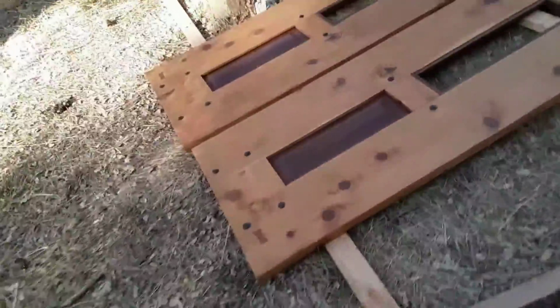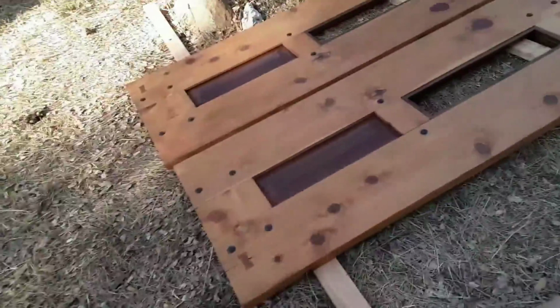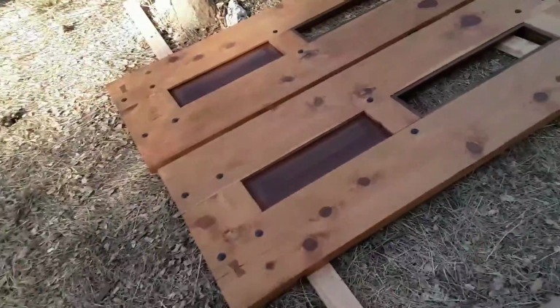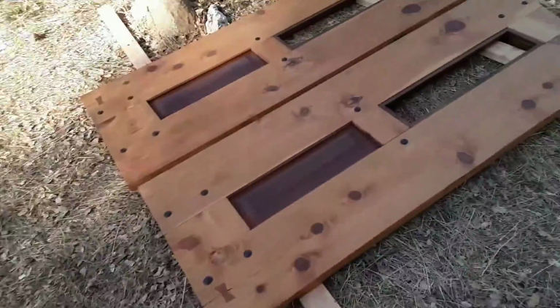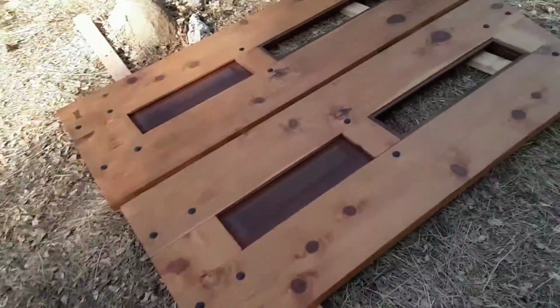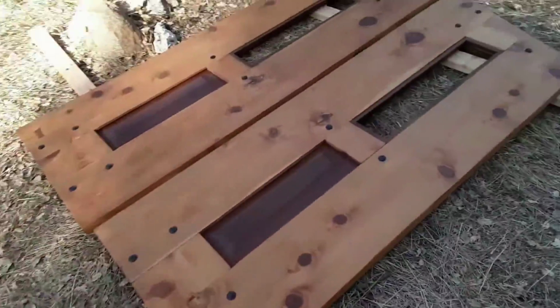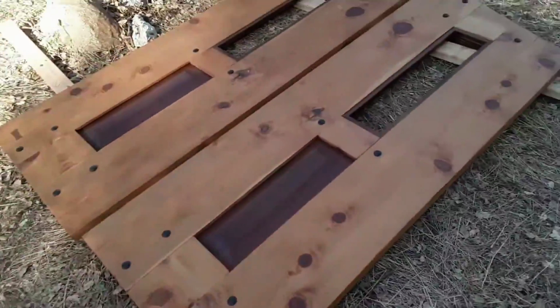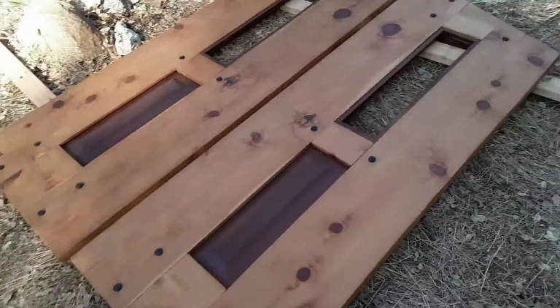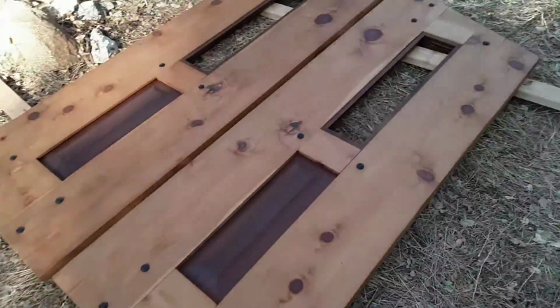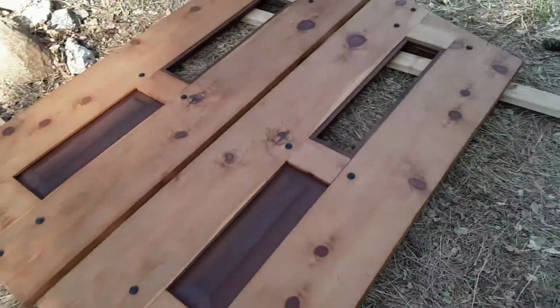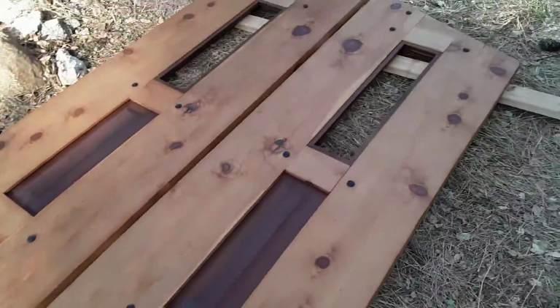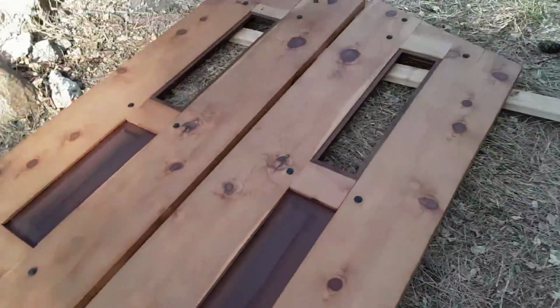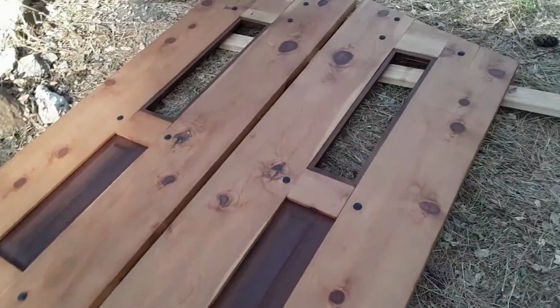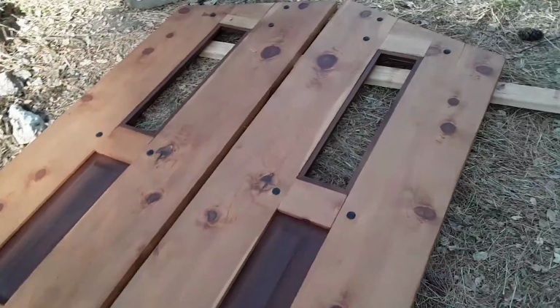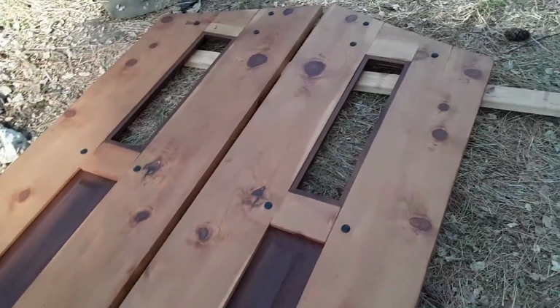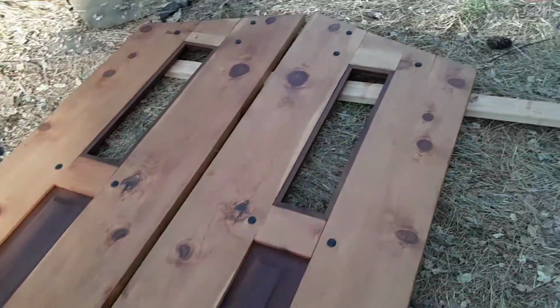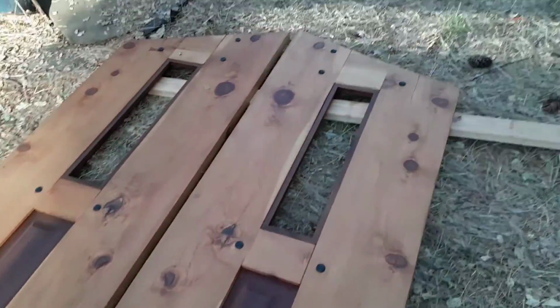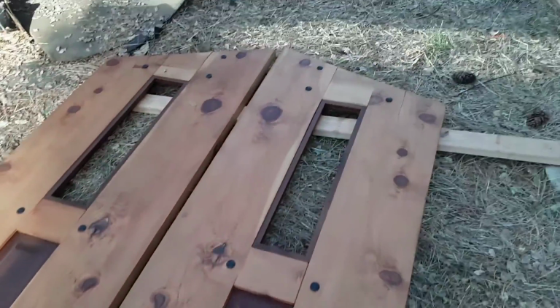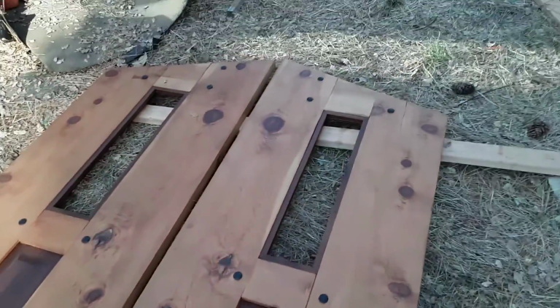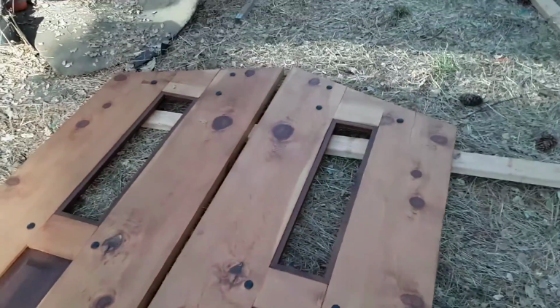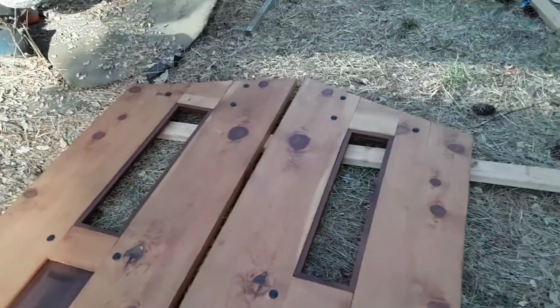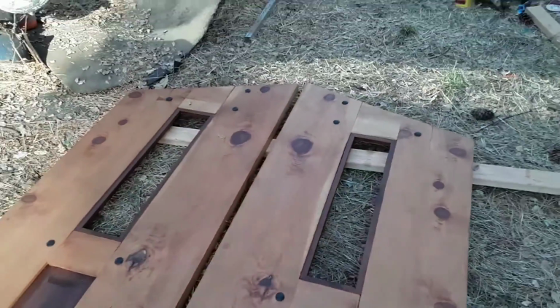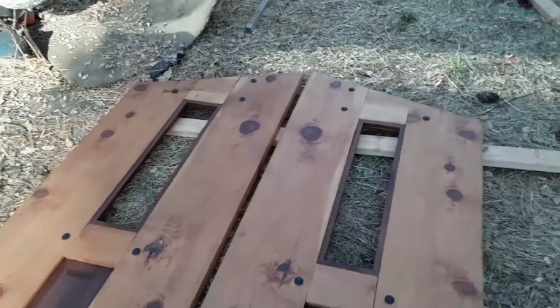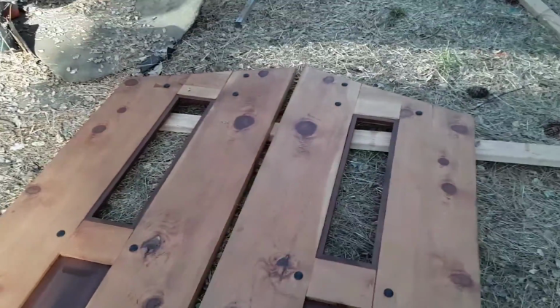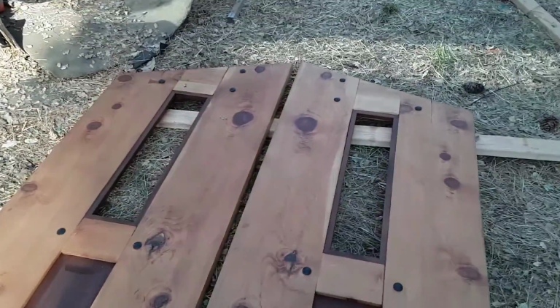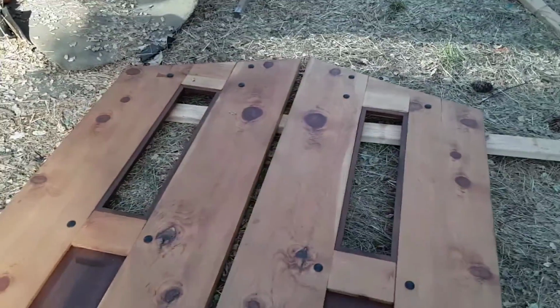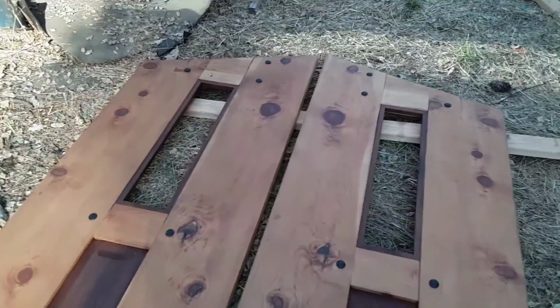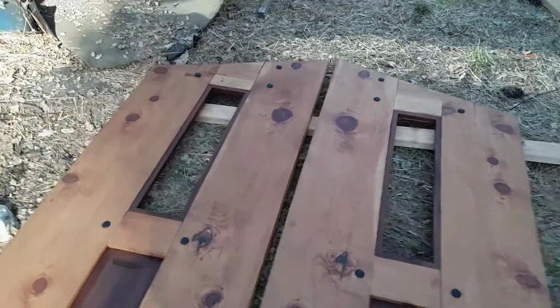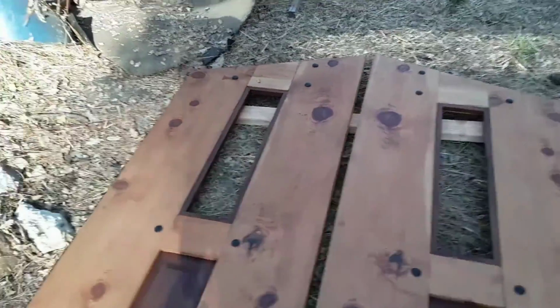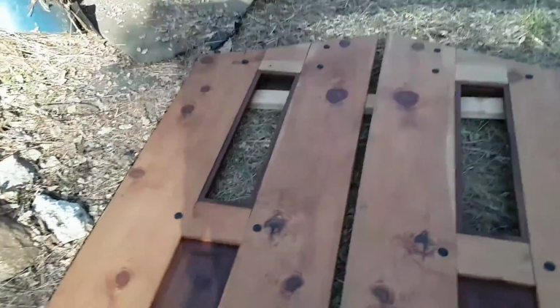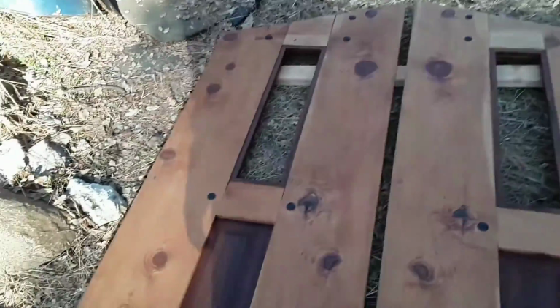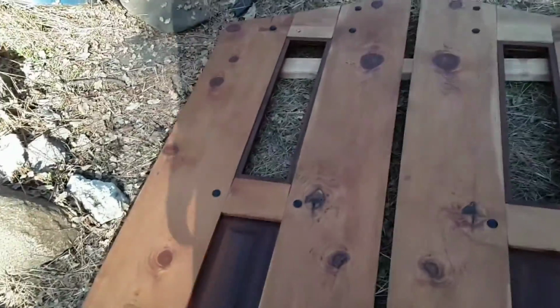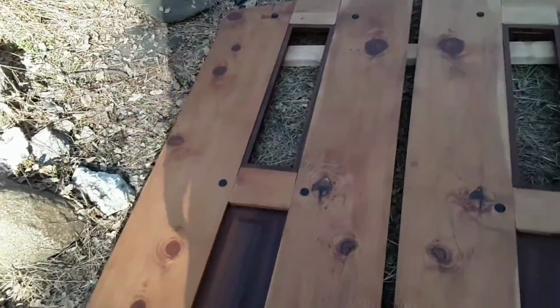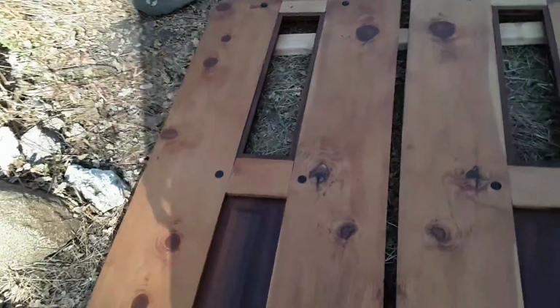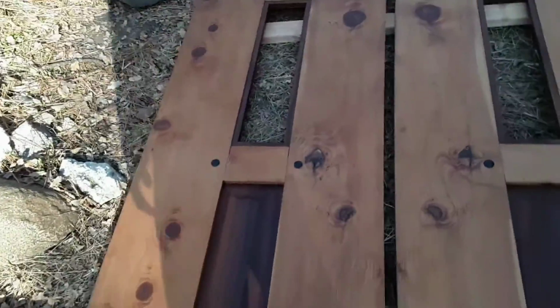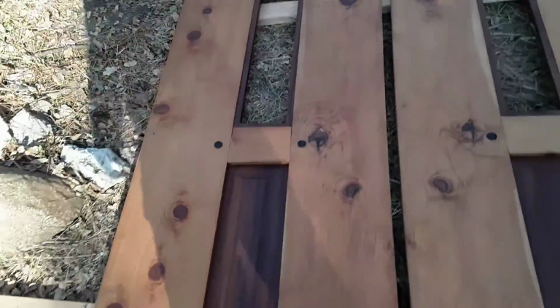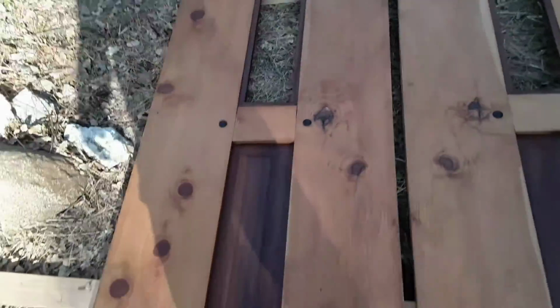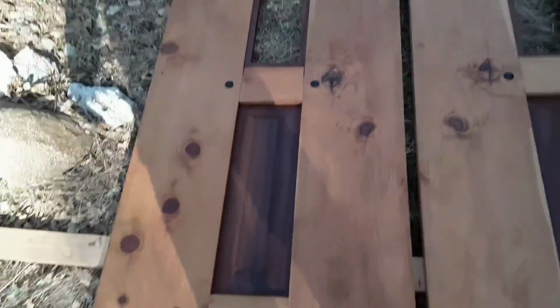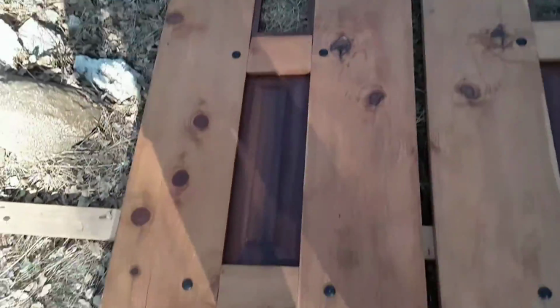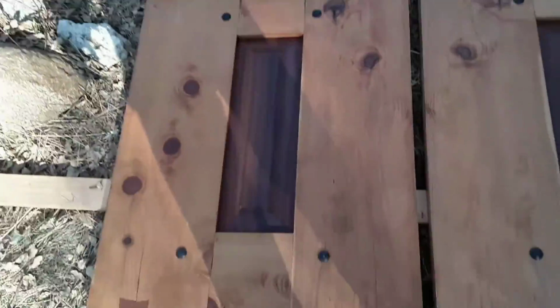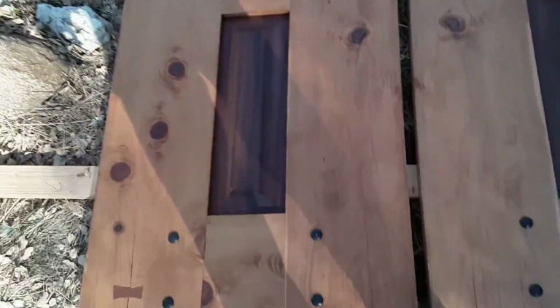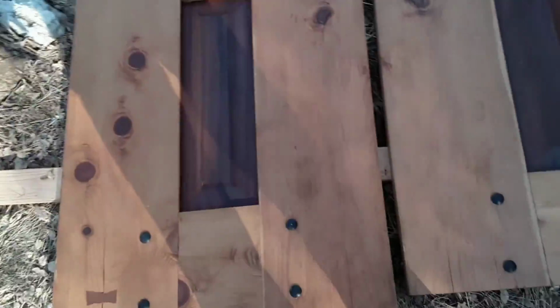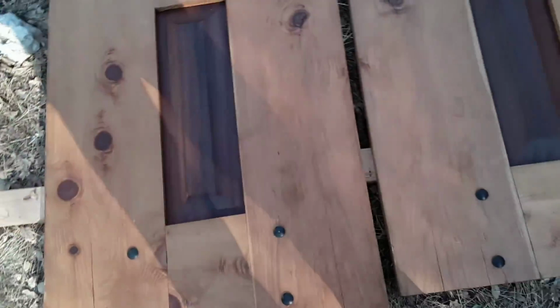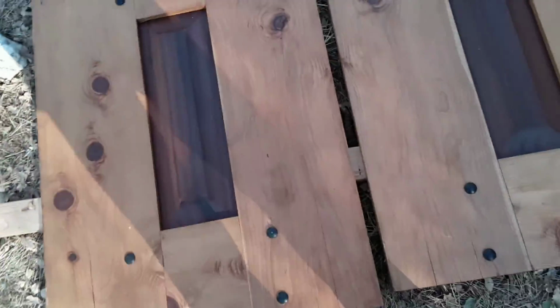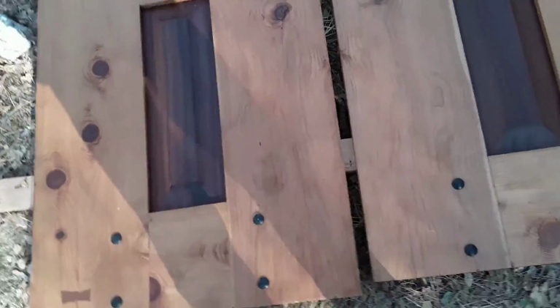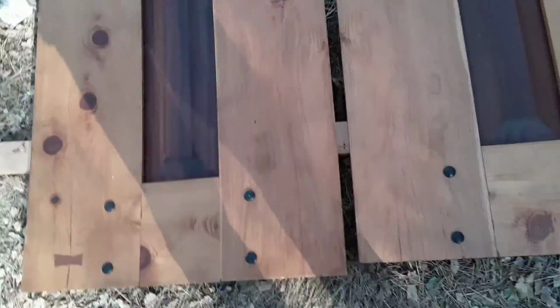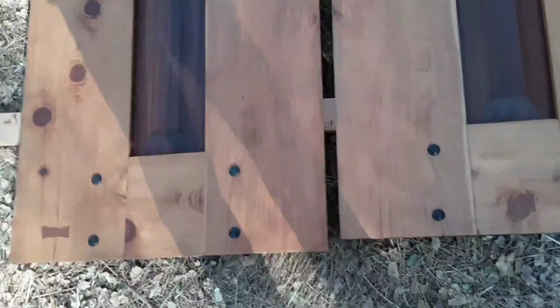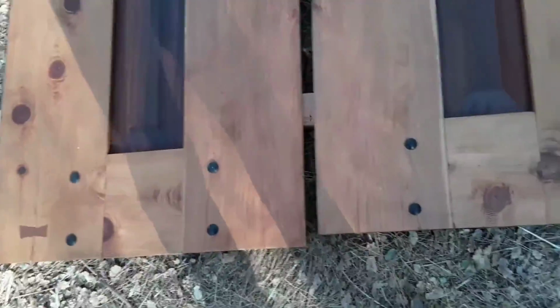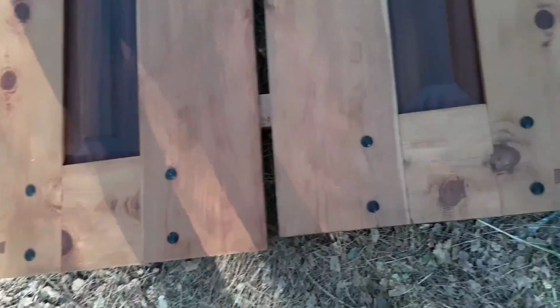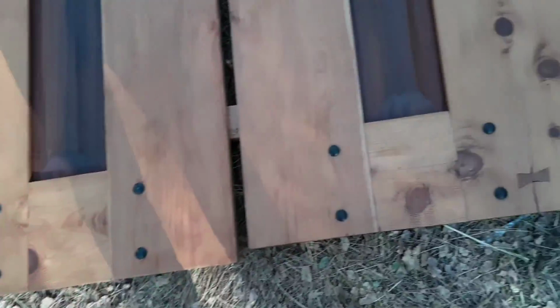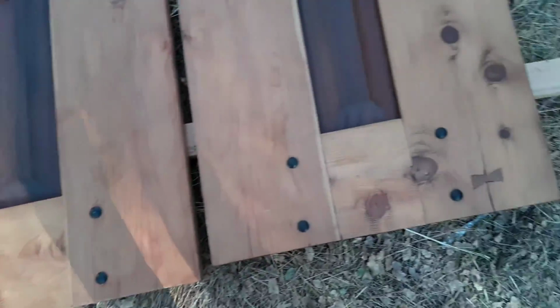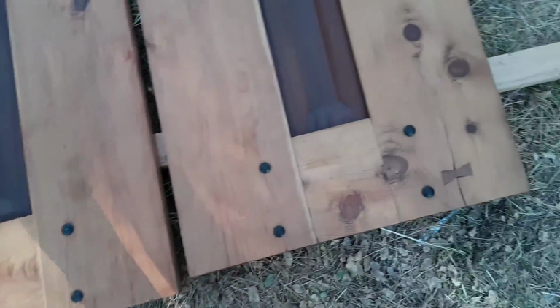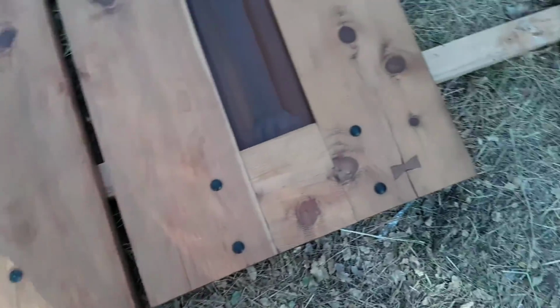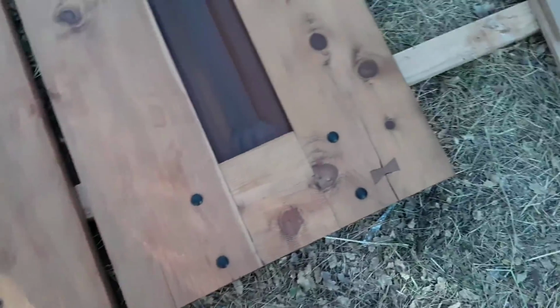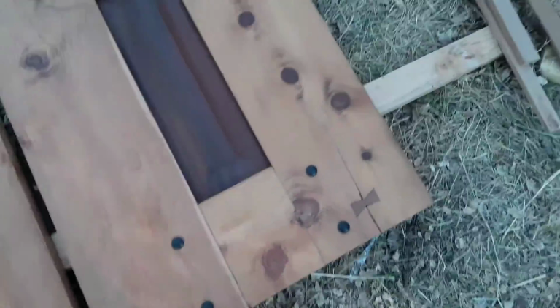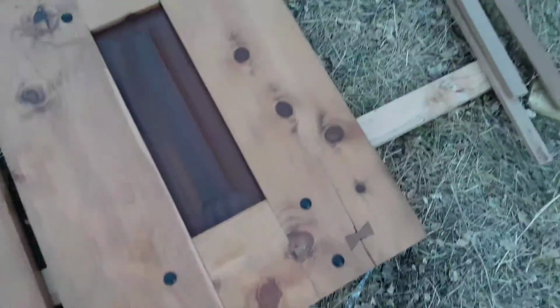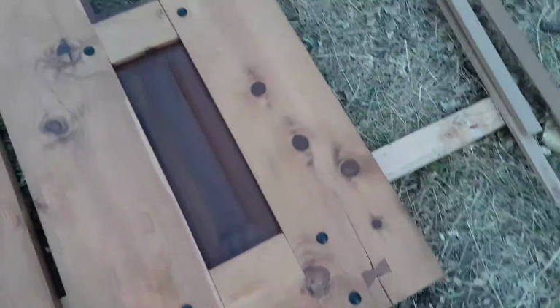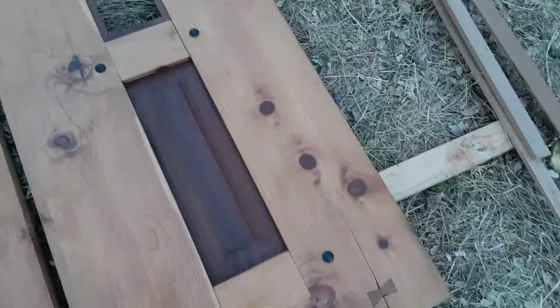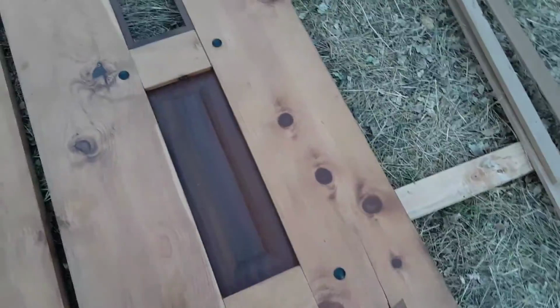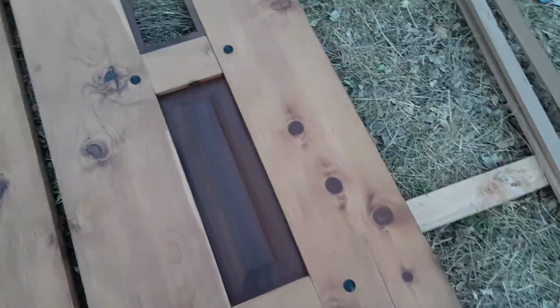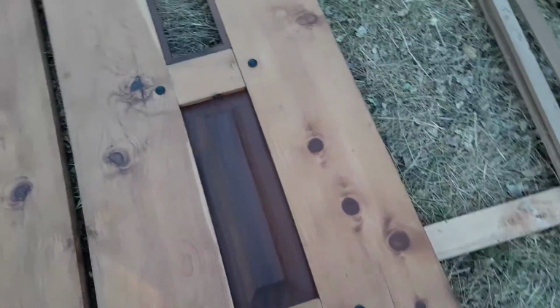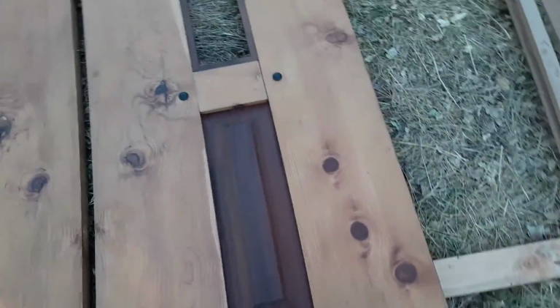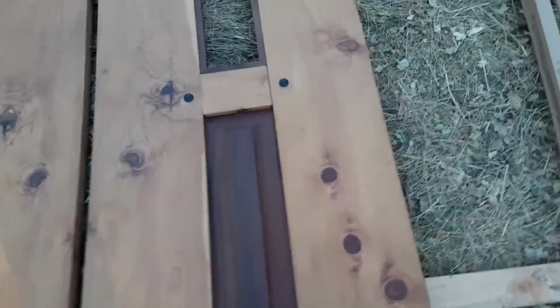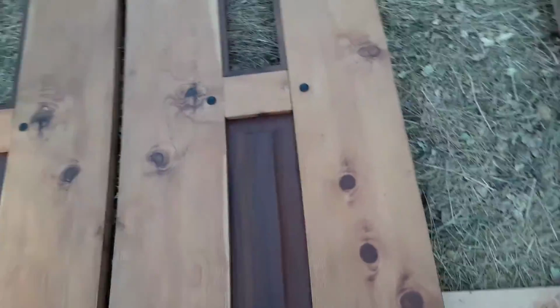The door is pretty much kind of done — I still have to put the glass in, but they're ready to hang.